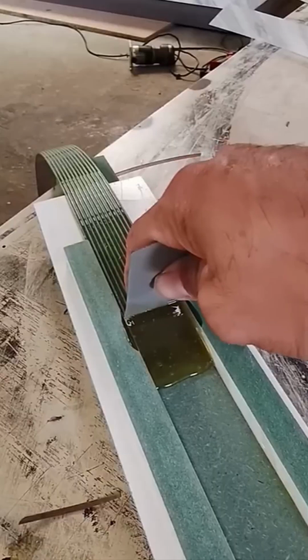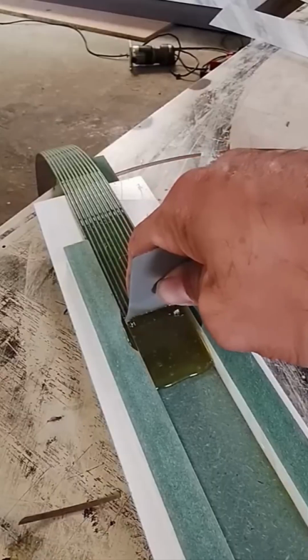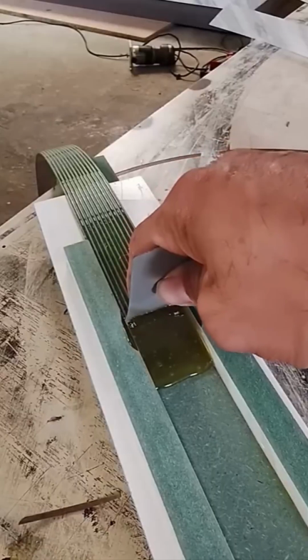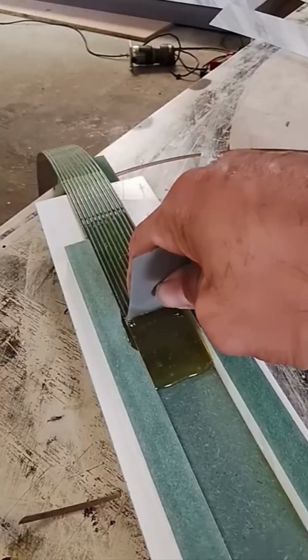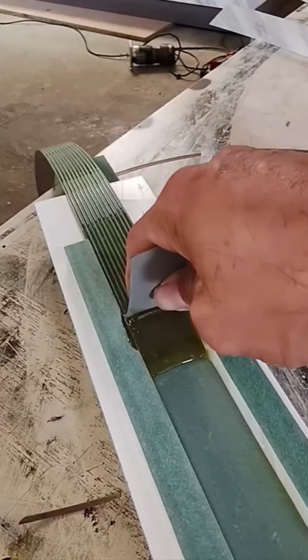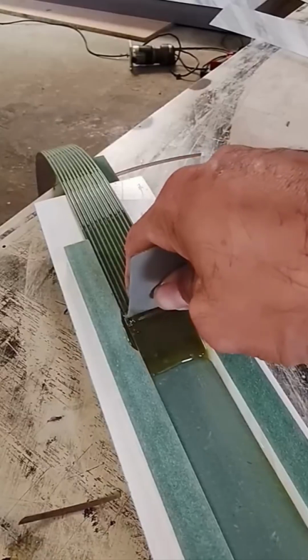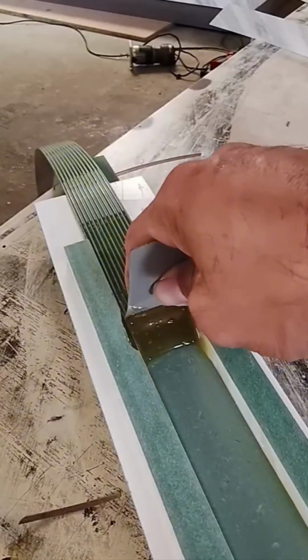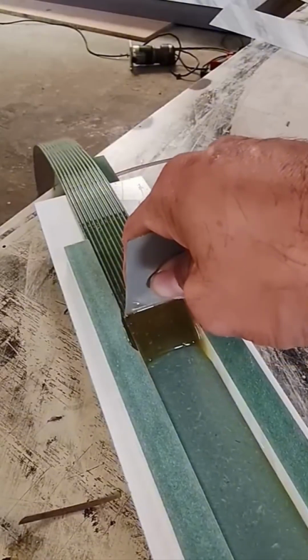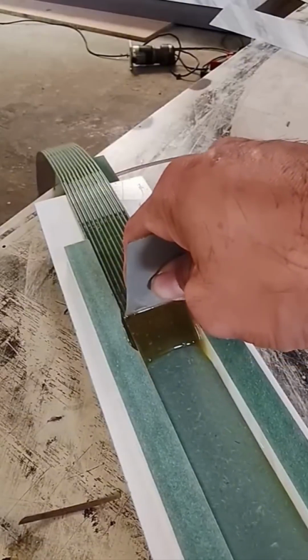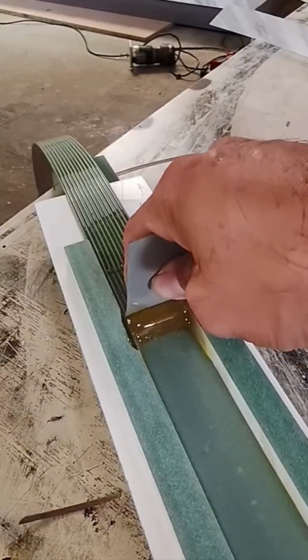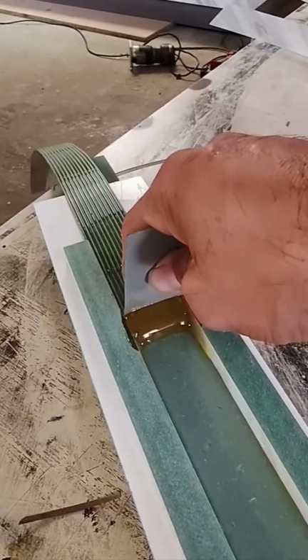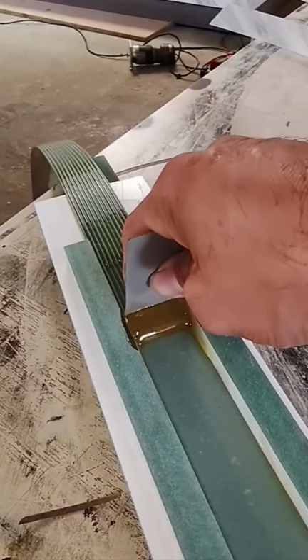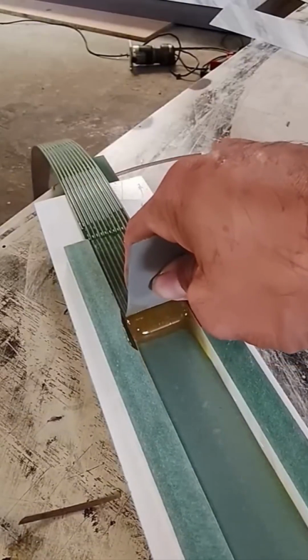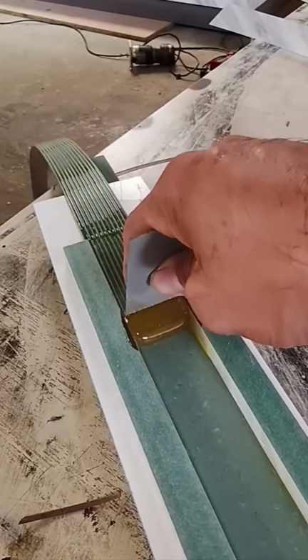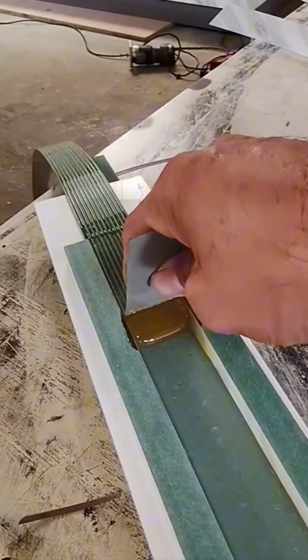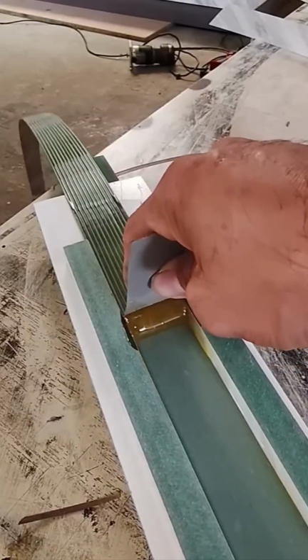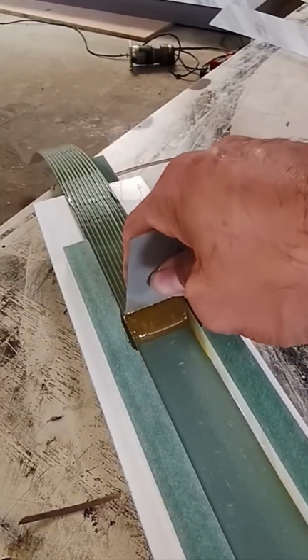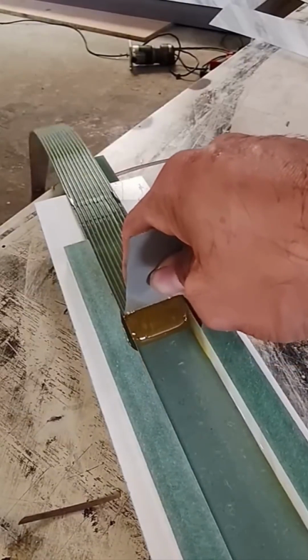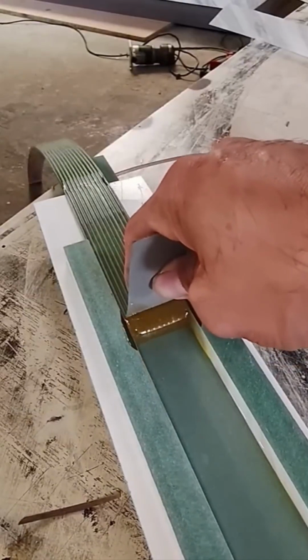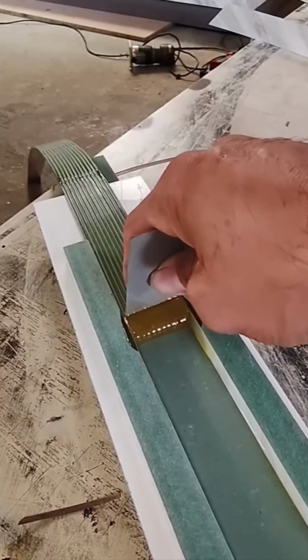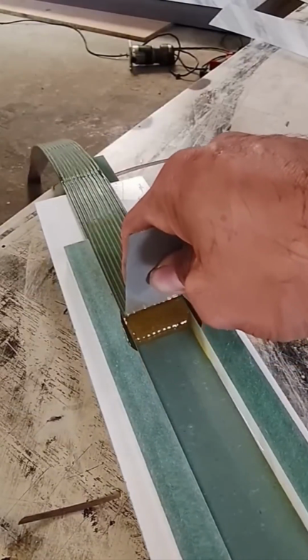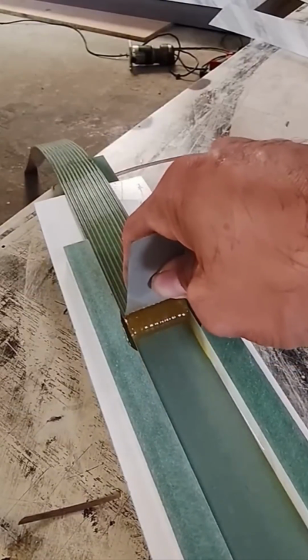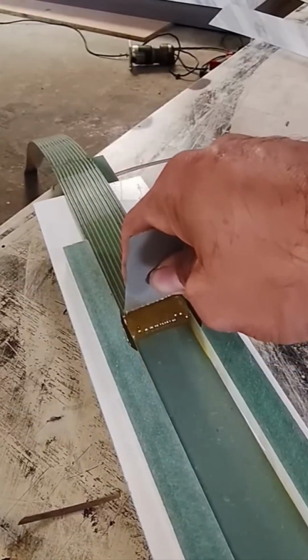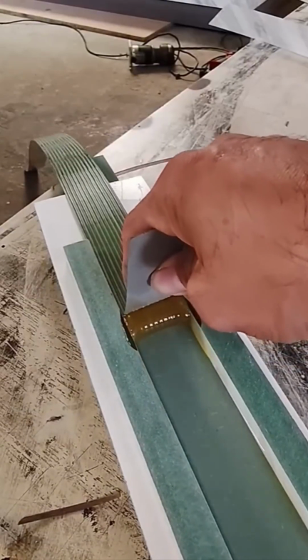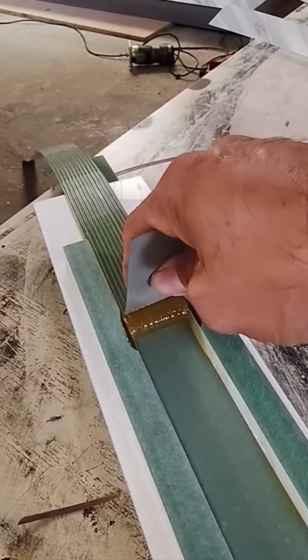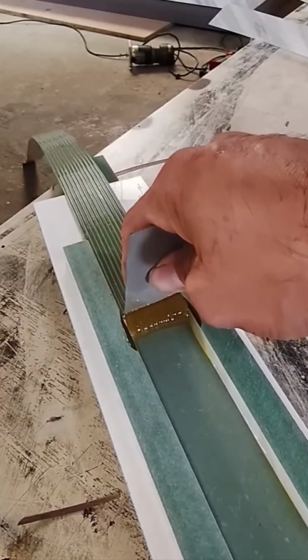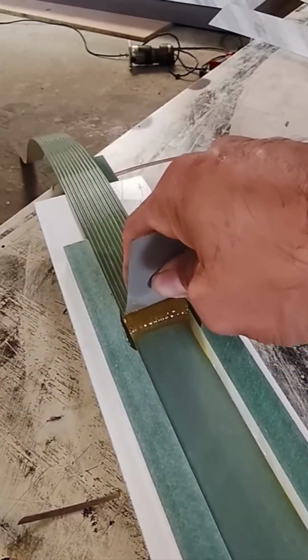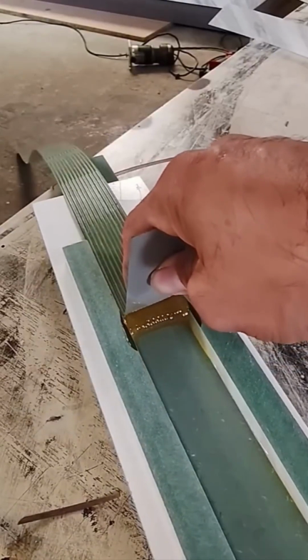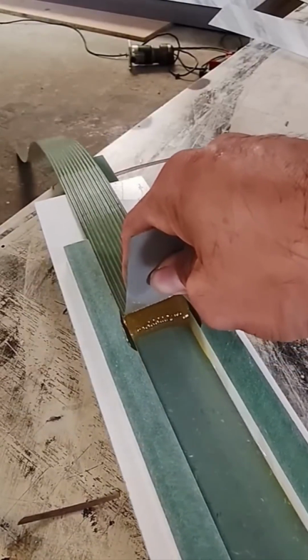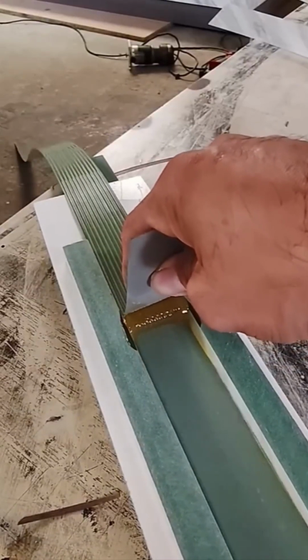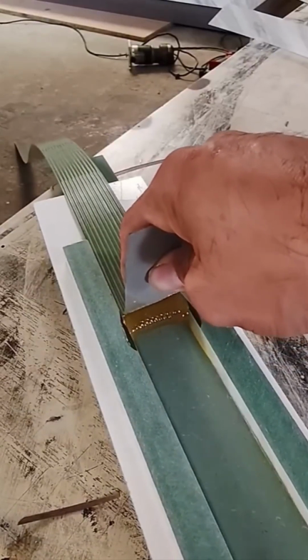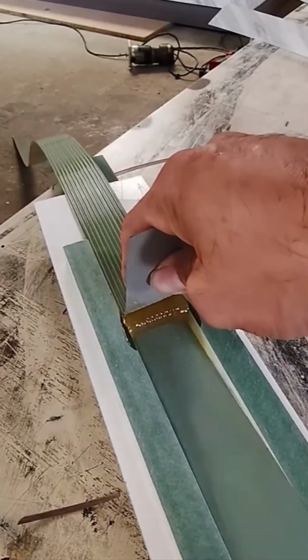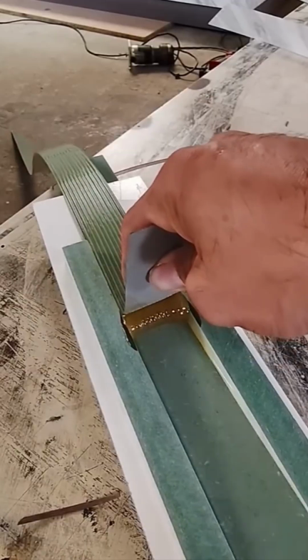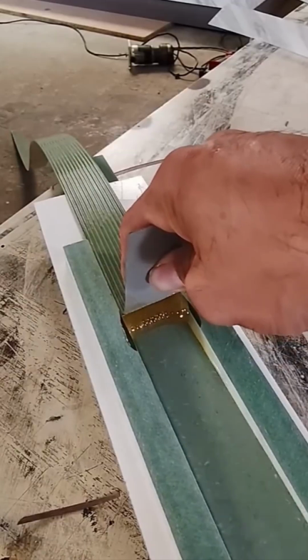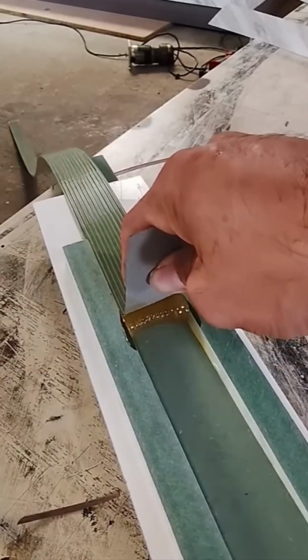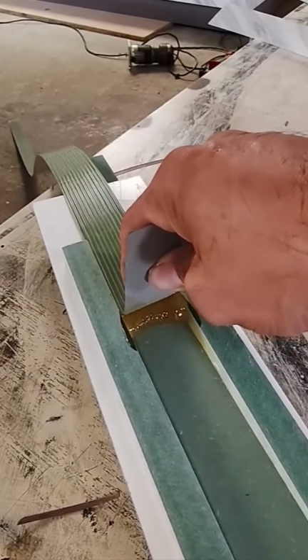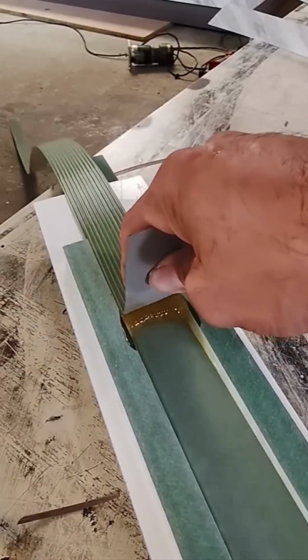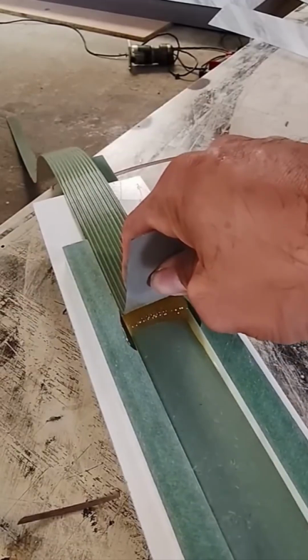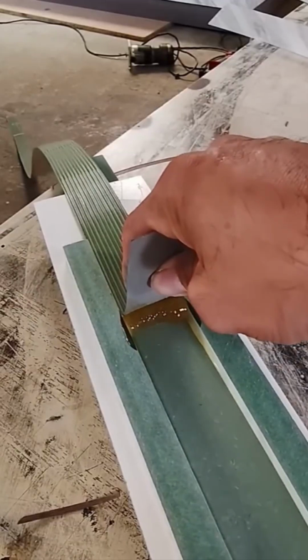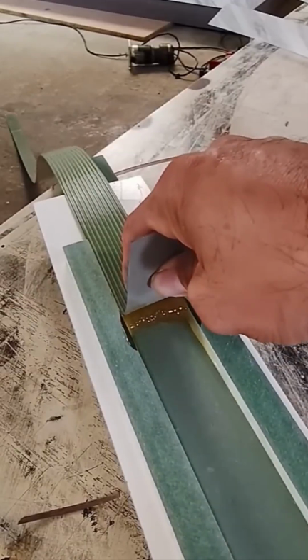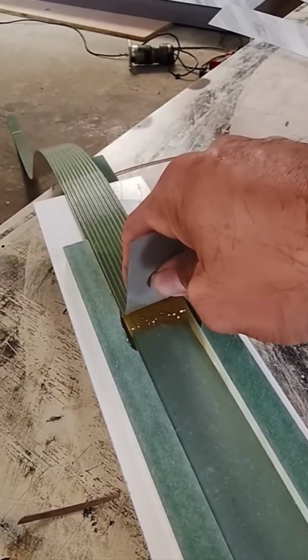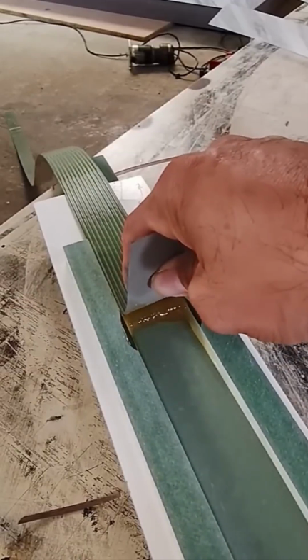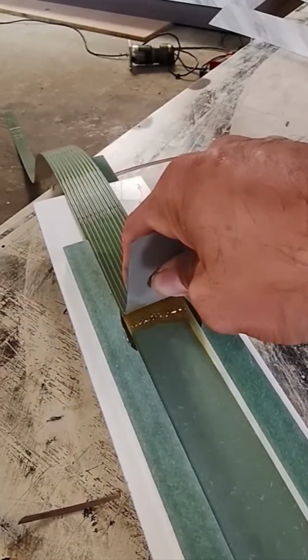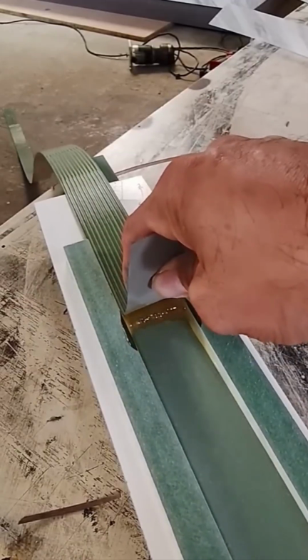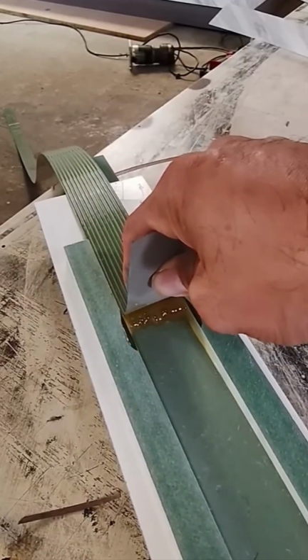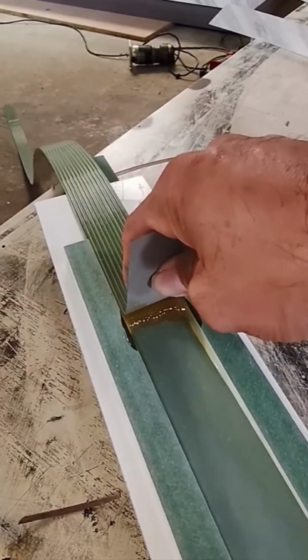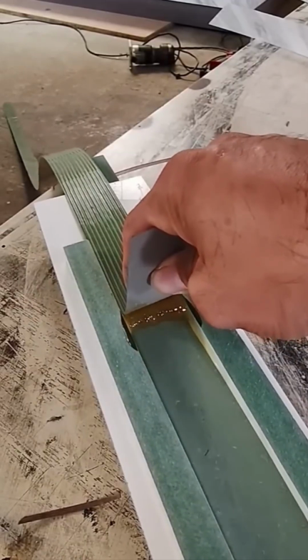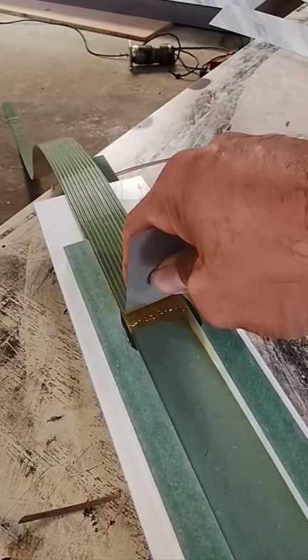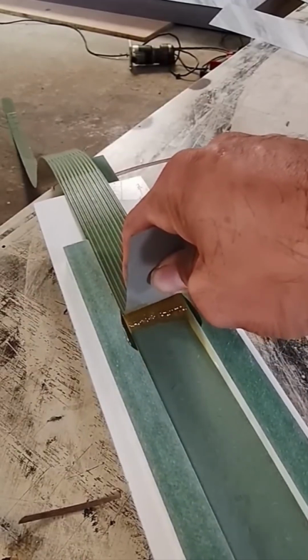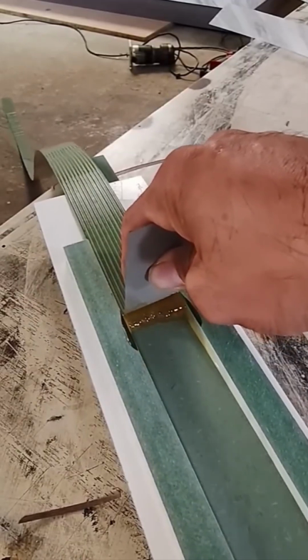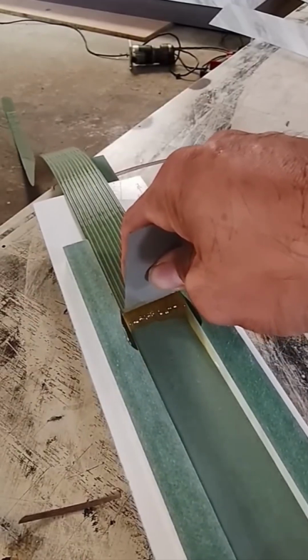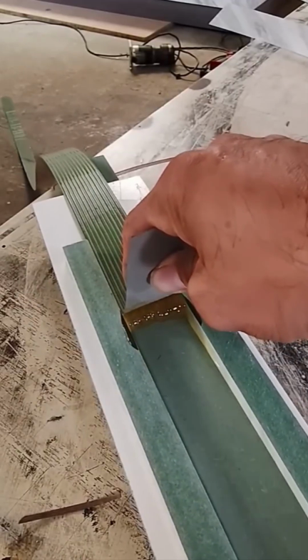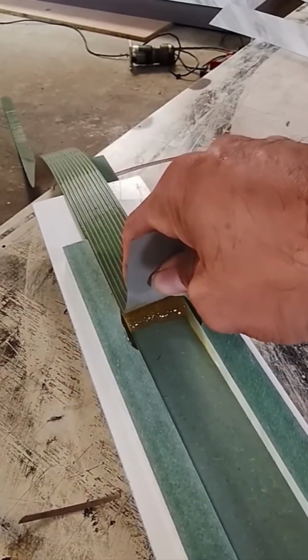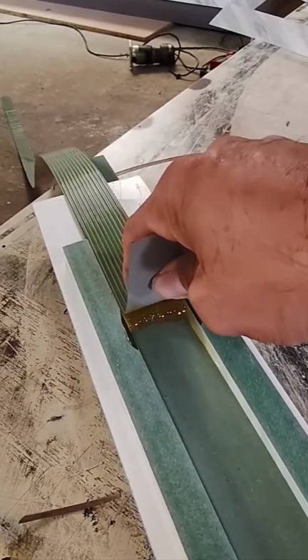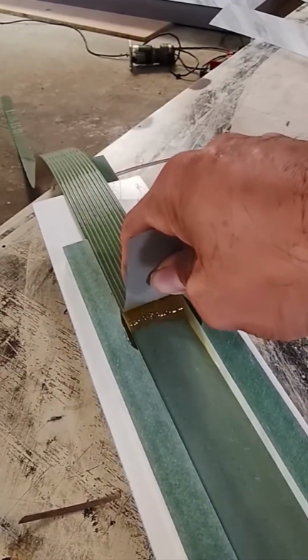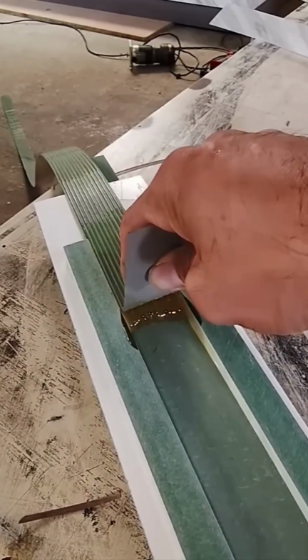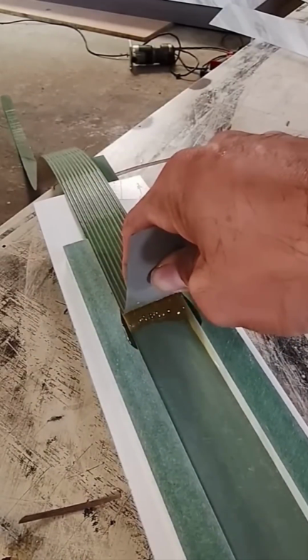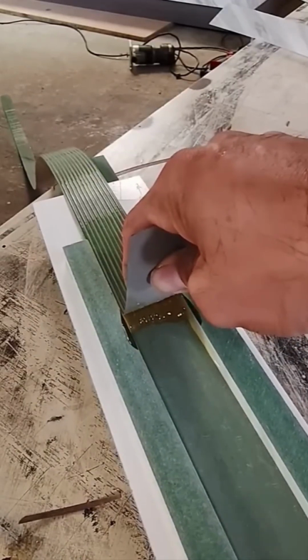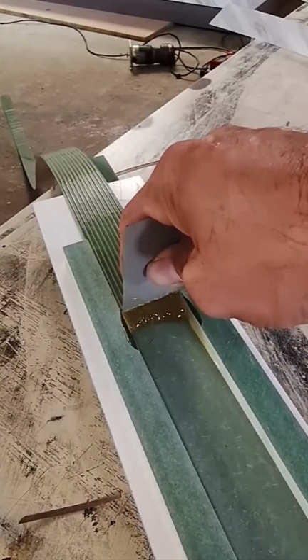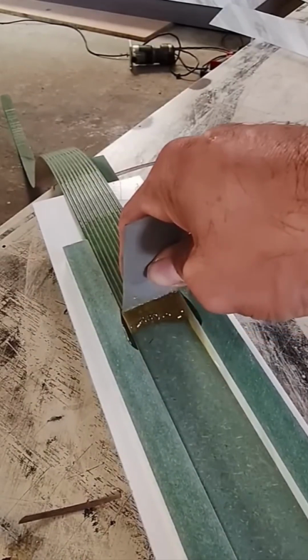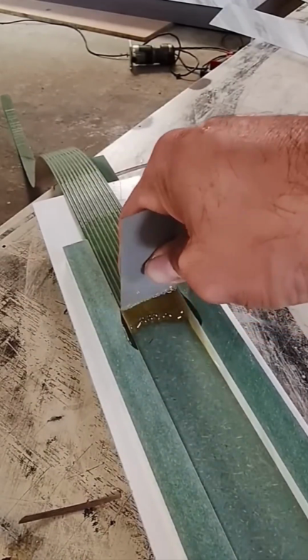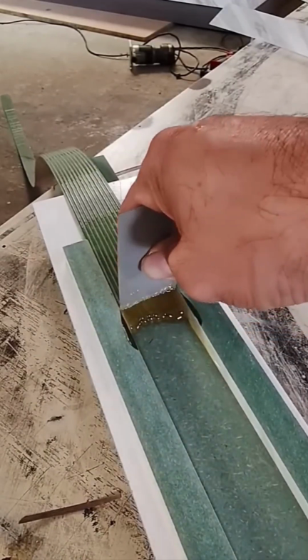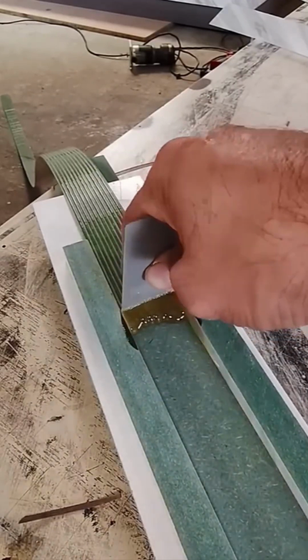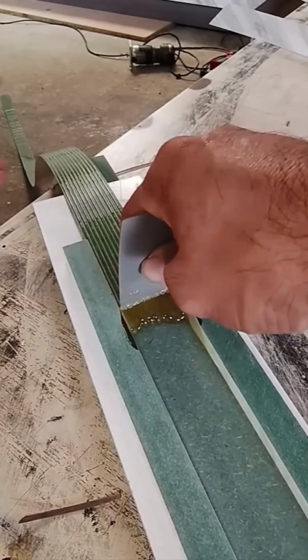A bead of glue glides across wood and veneer as easily as icing on a cupcake. And trust me, precision here saves you from sticky regrets later.